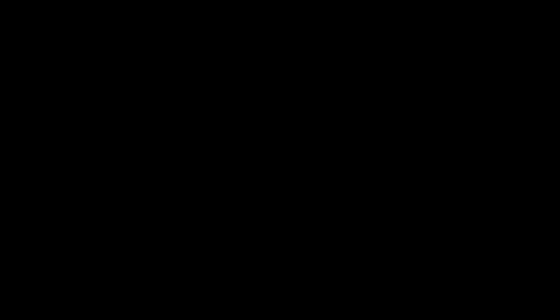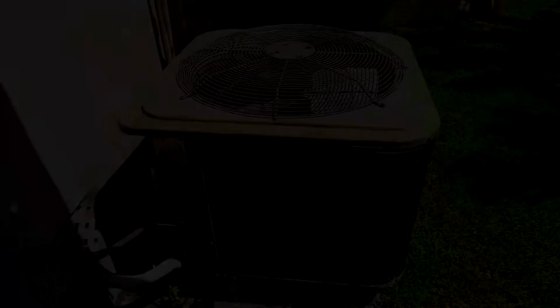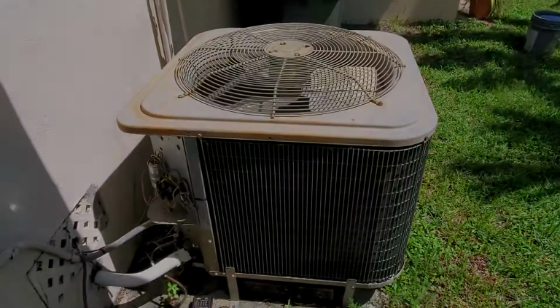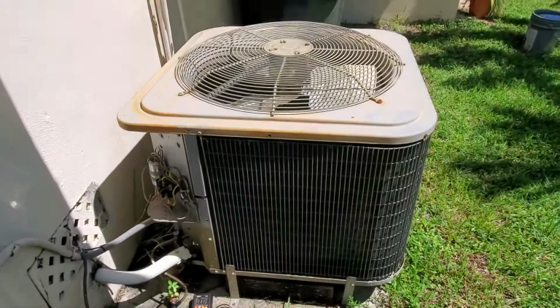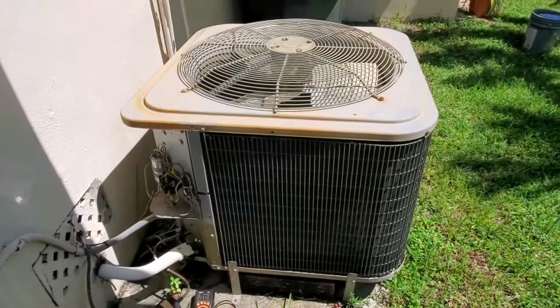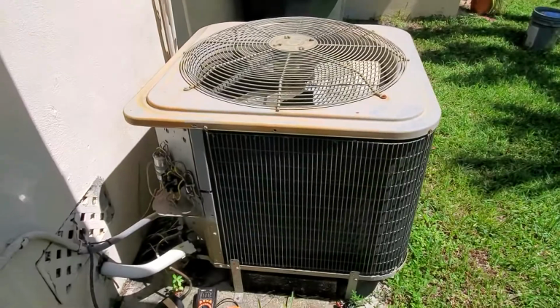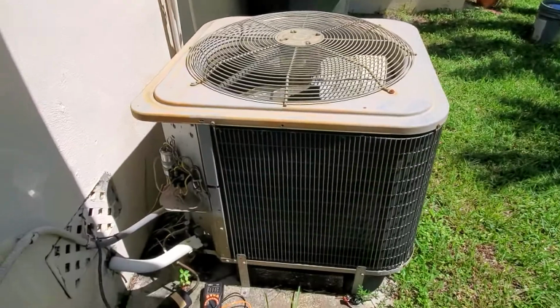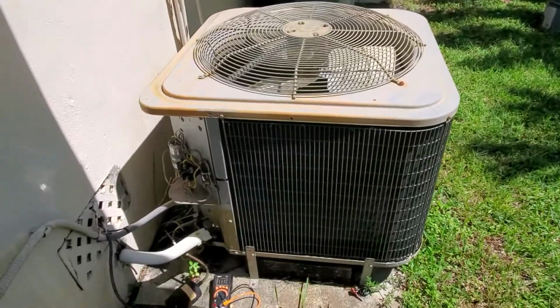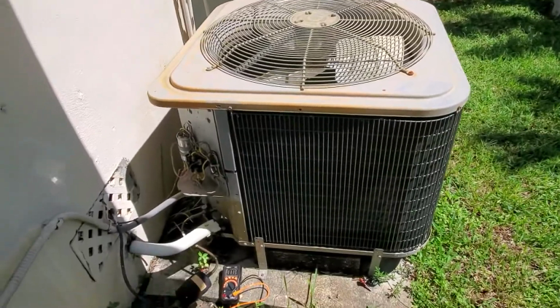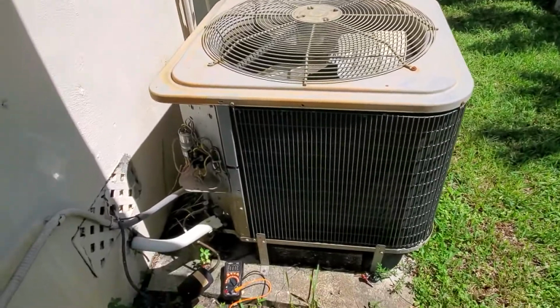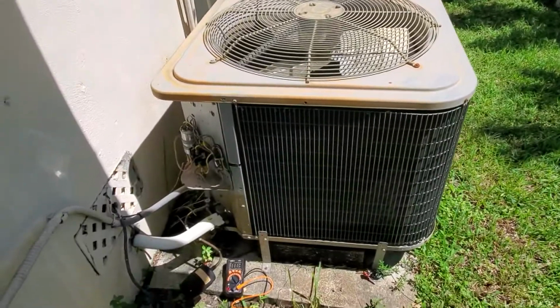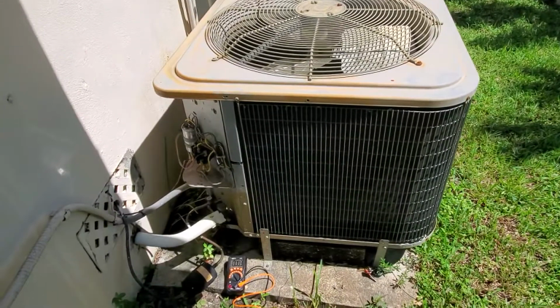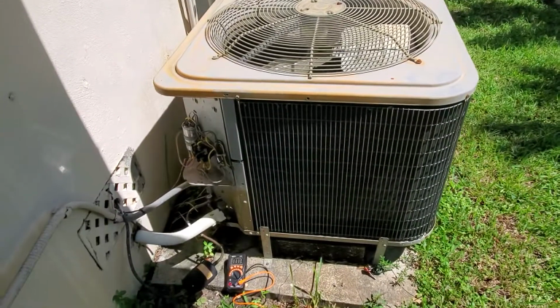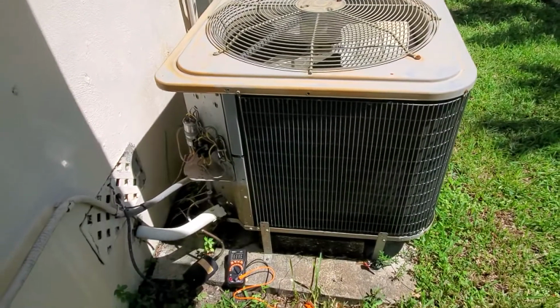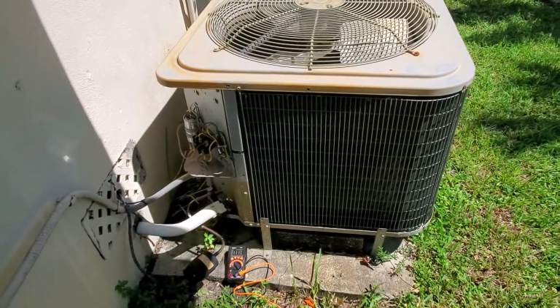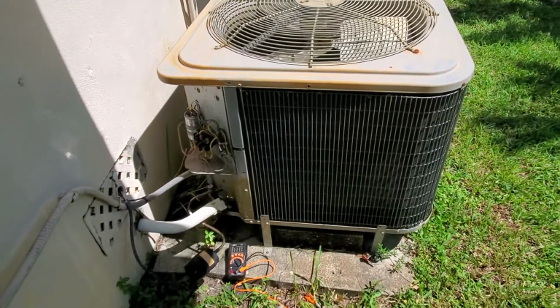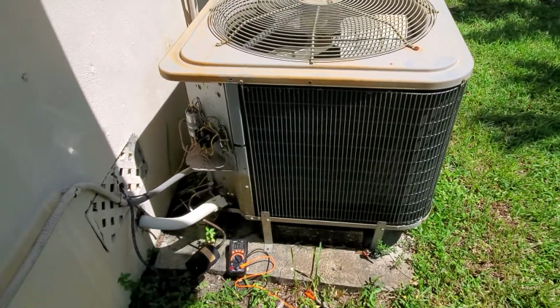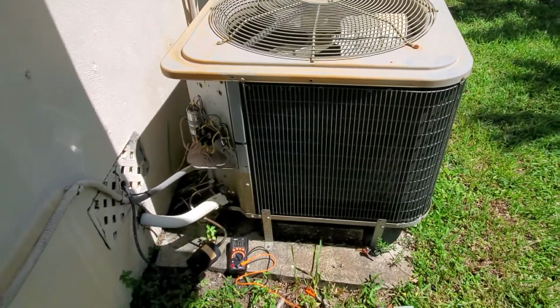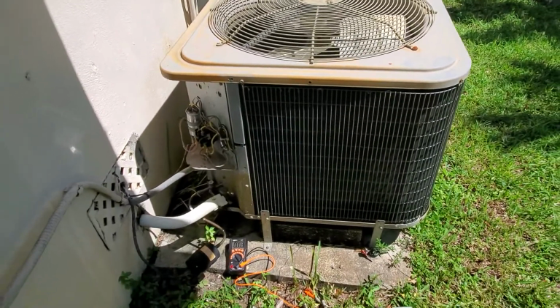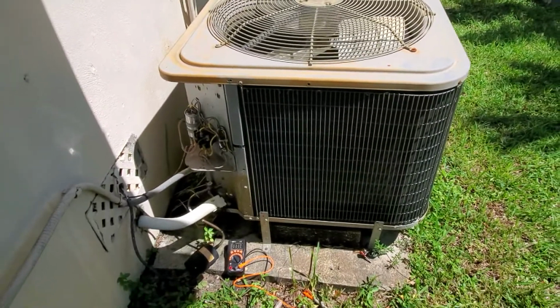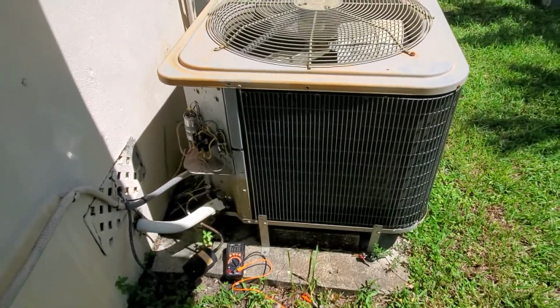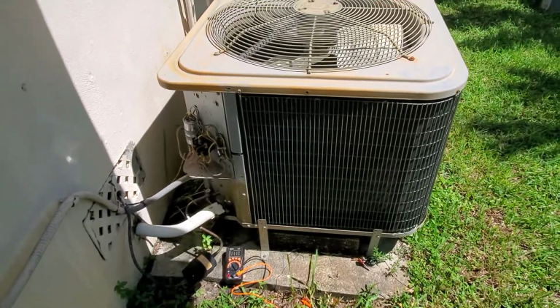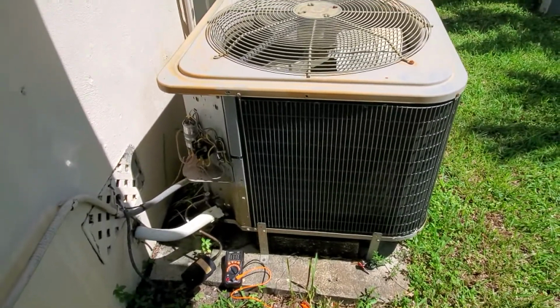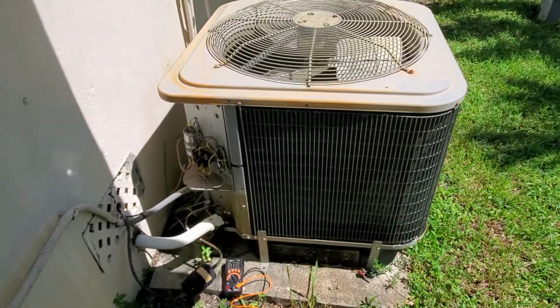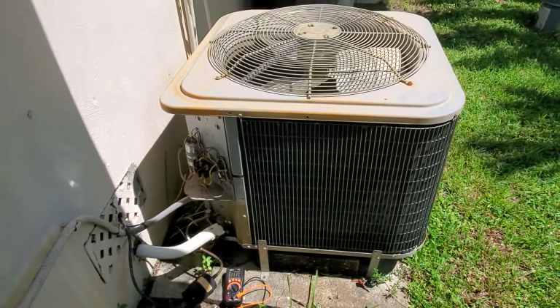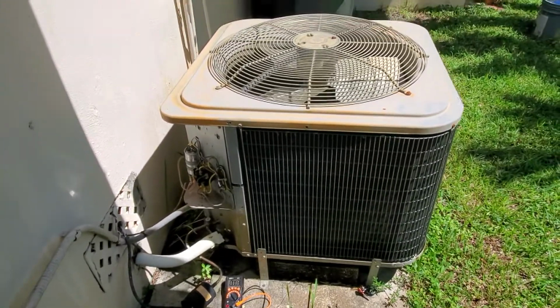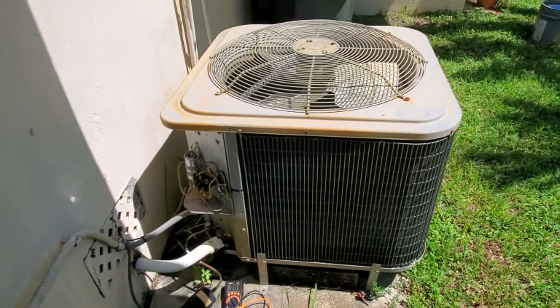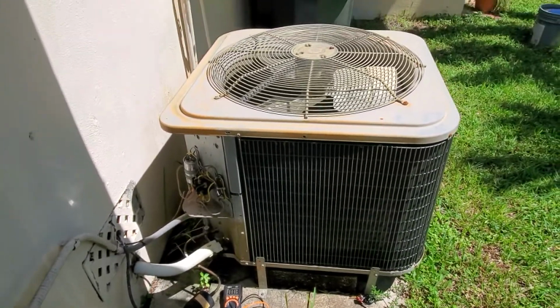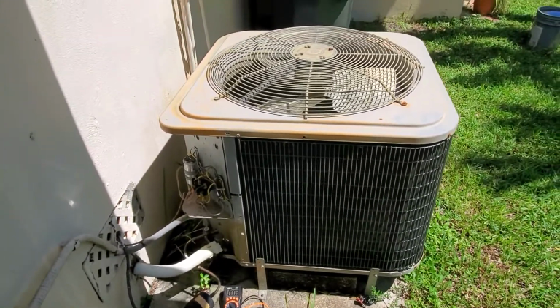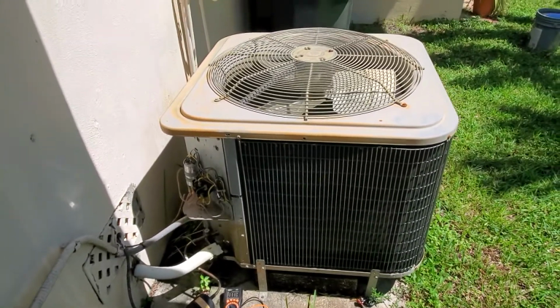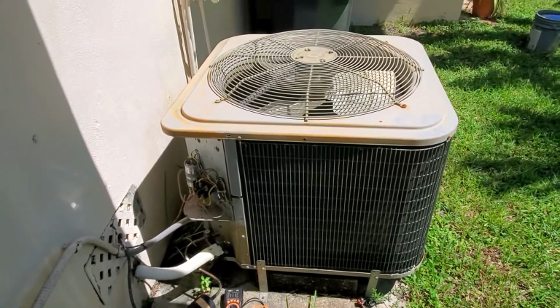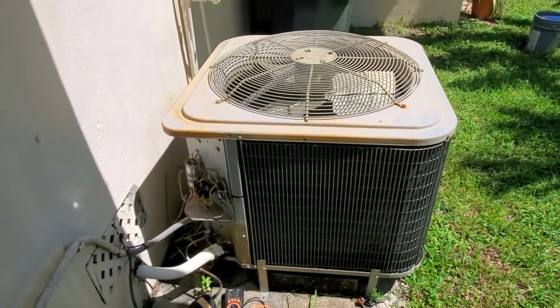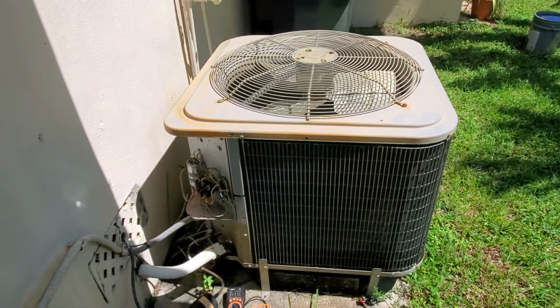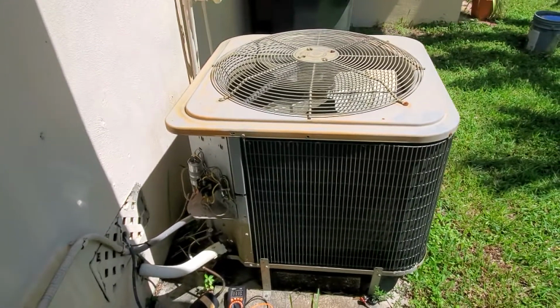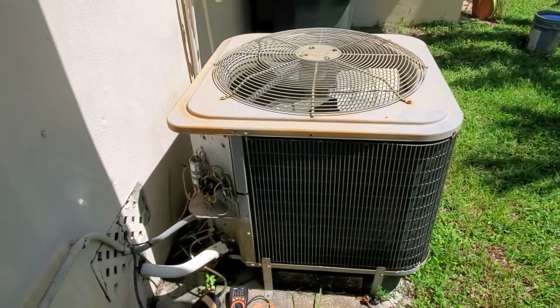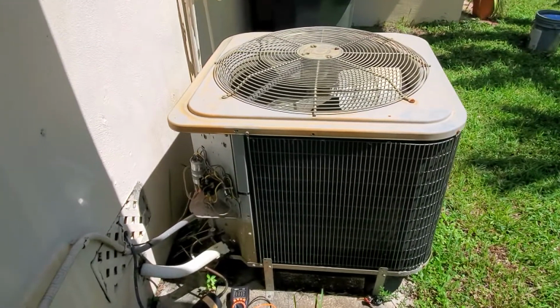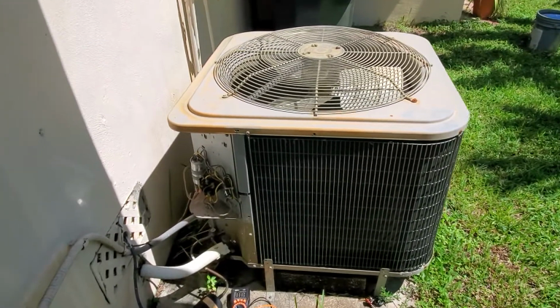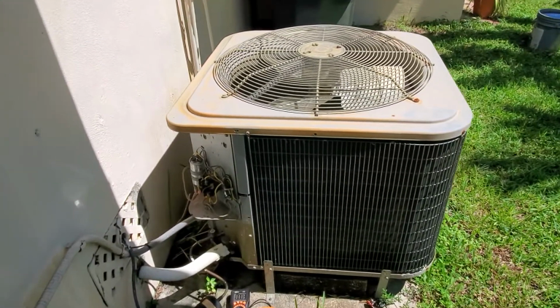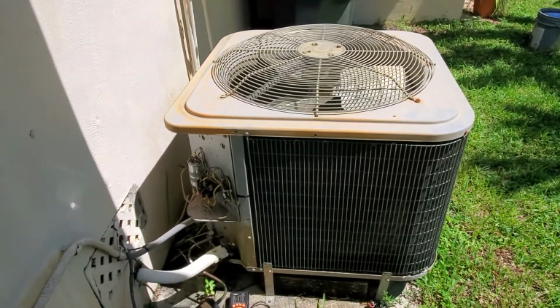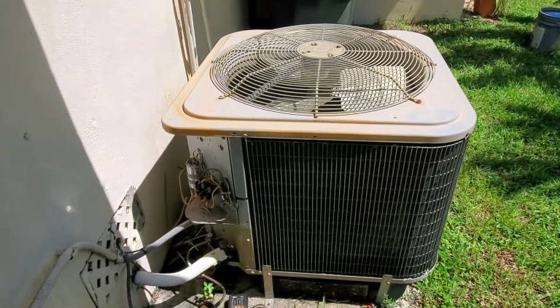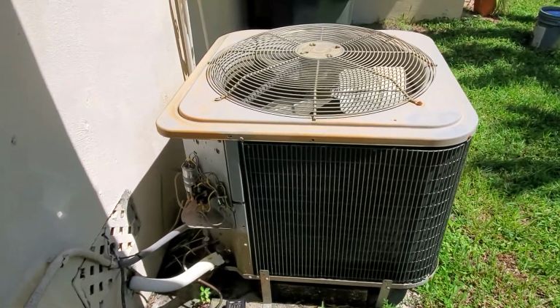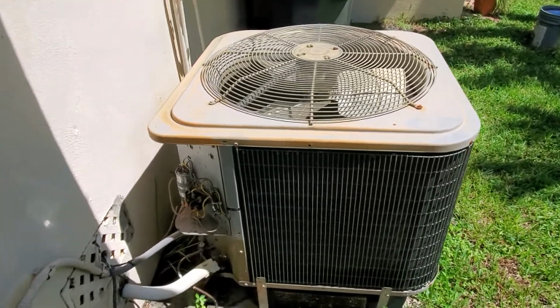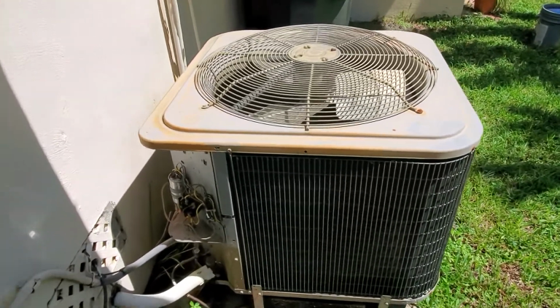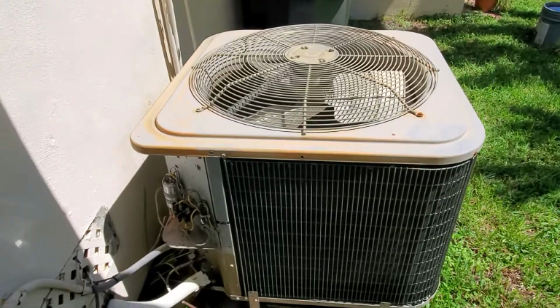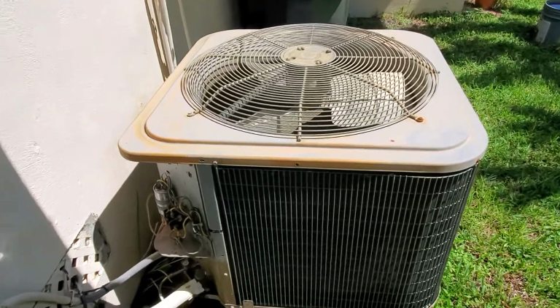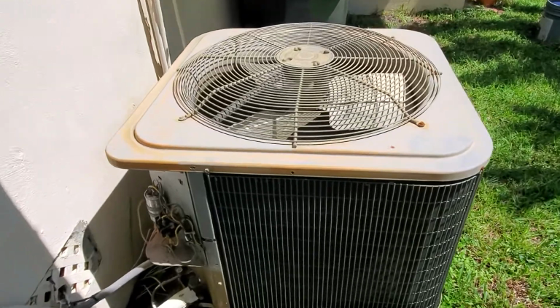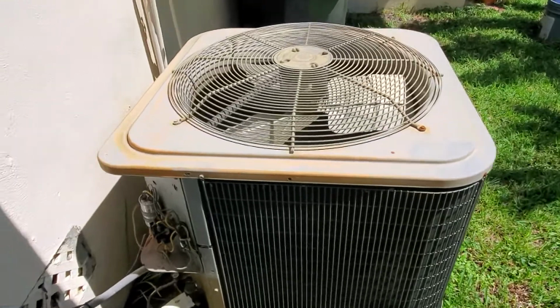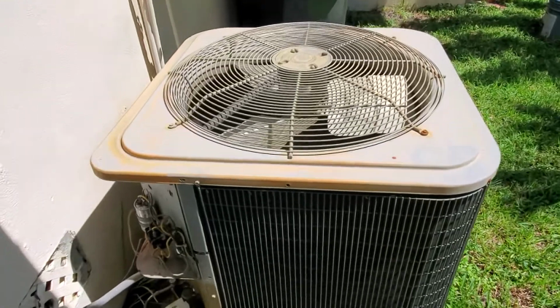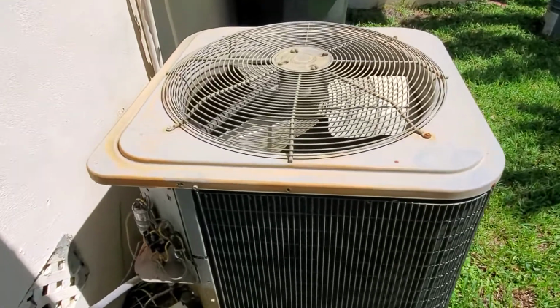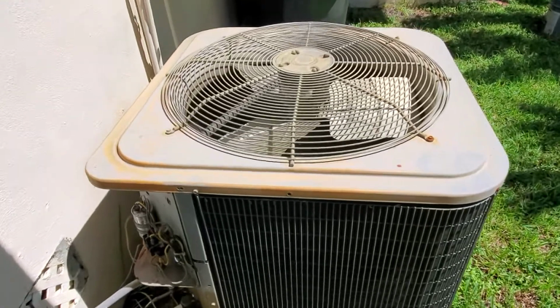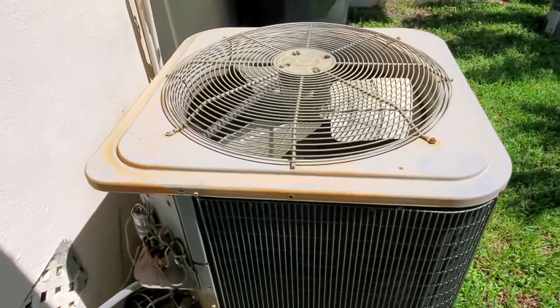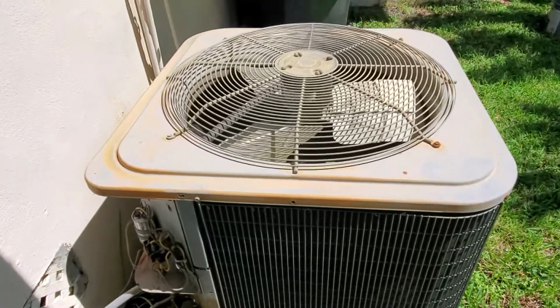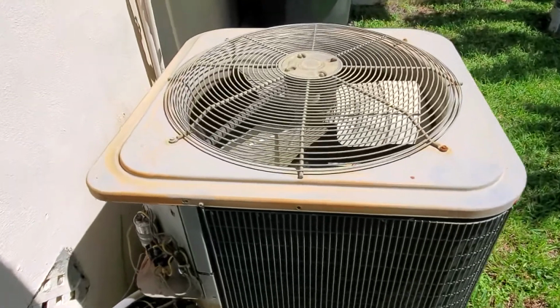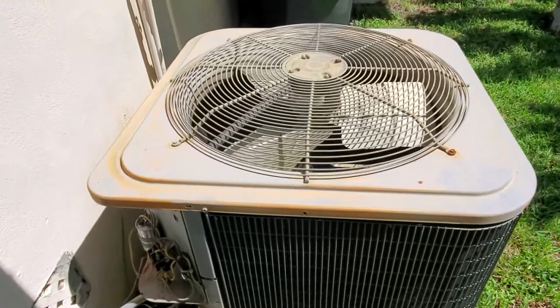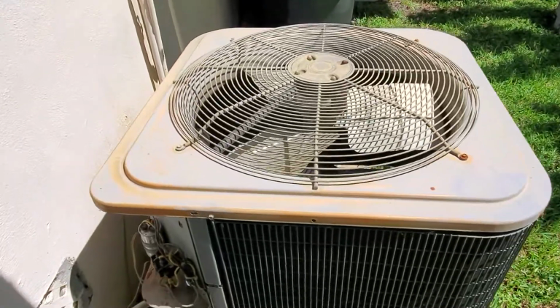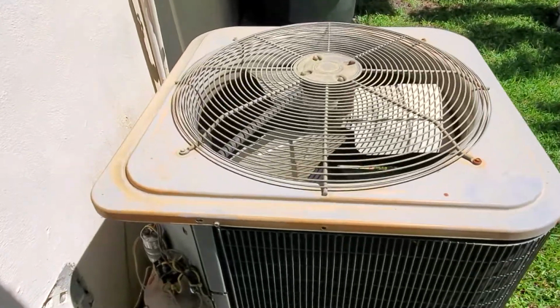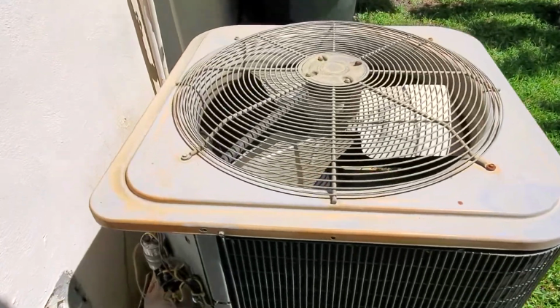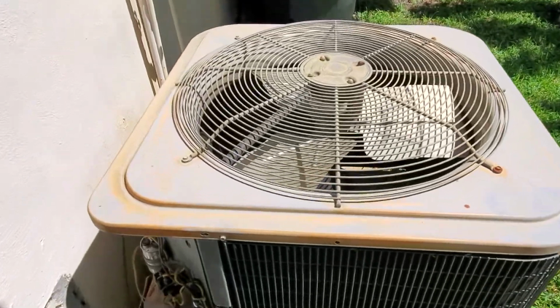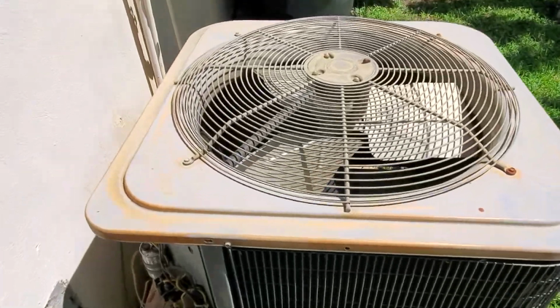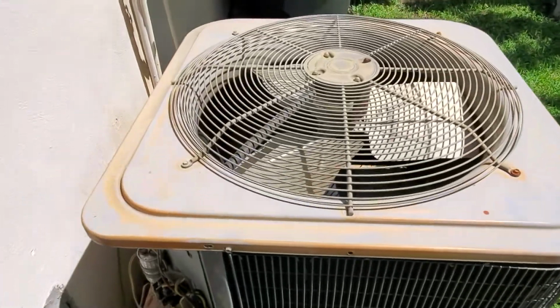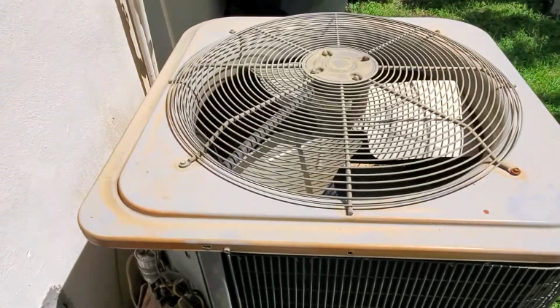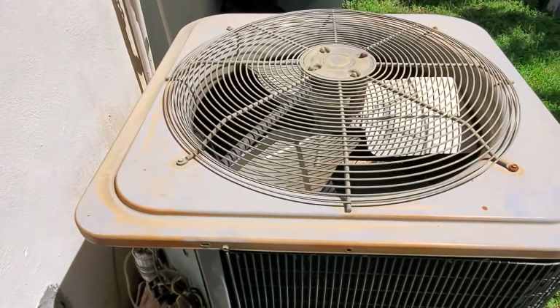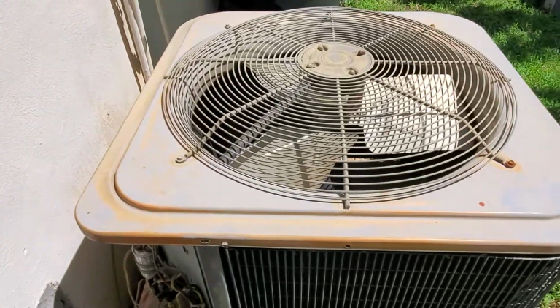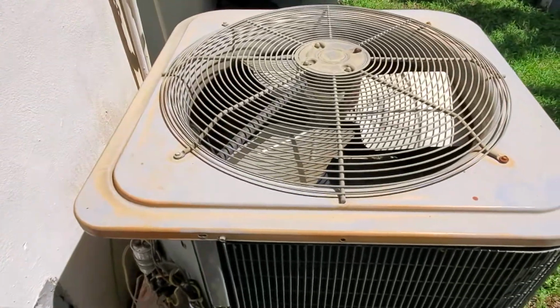Hi, in today's video I'm going to show you how you can fix the most common AC problem under $15 and you can do it yourself.